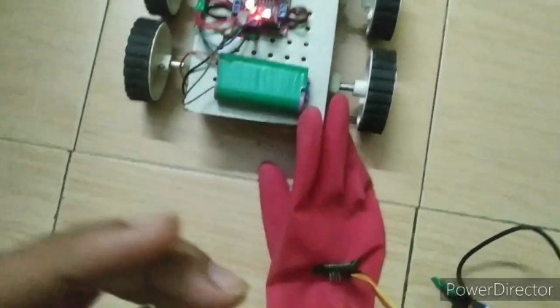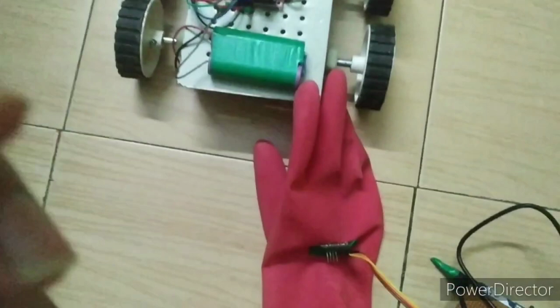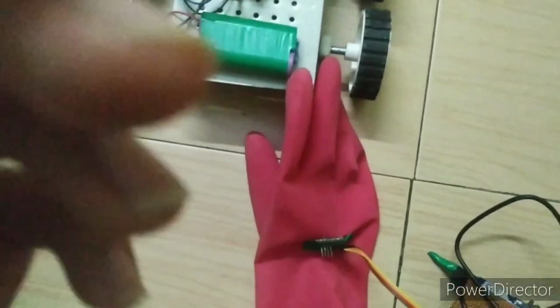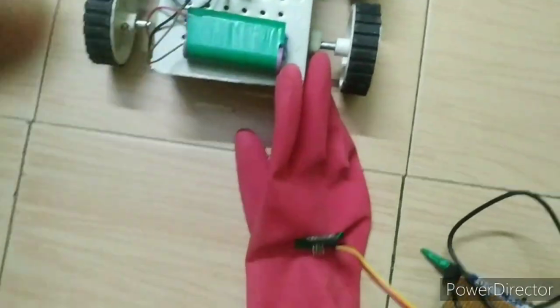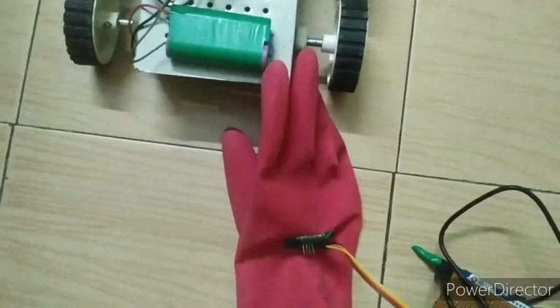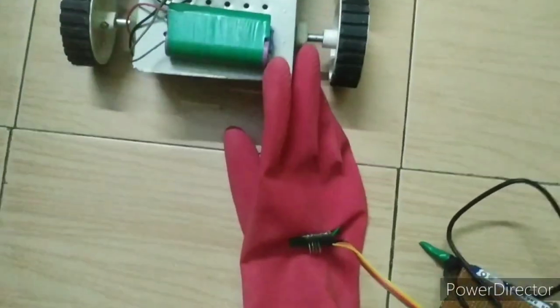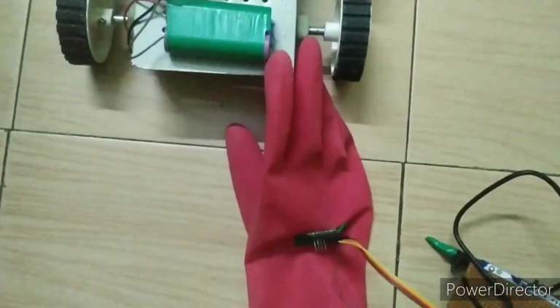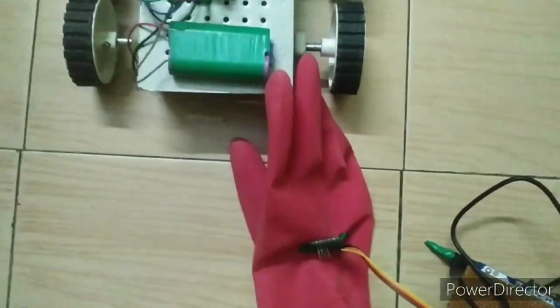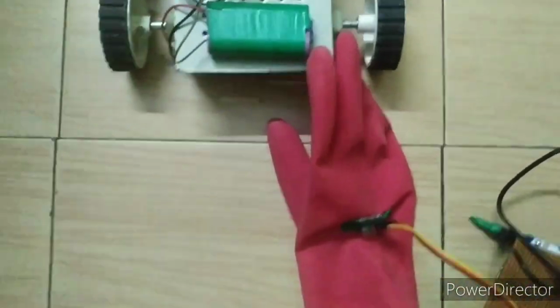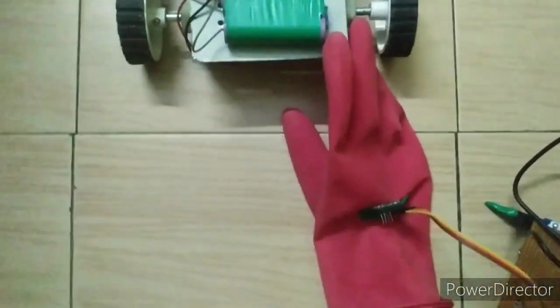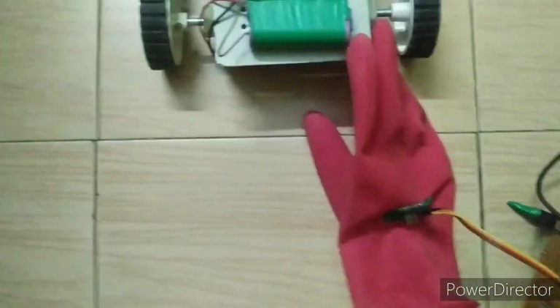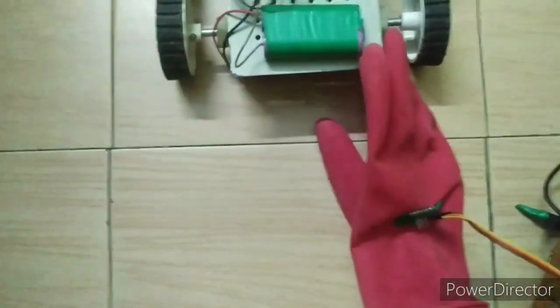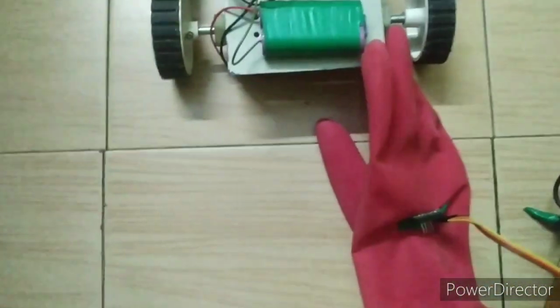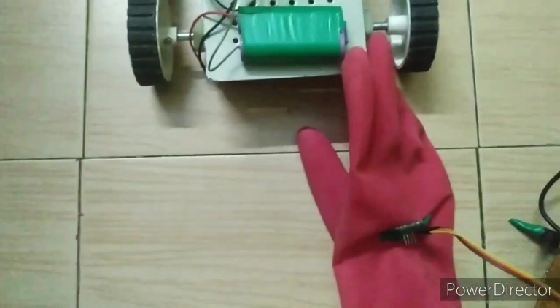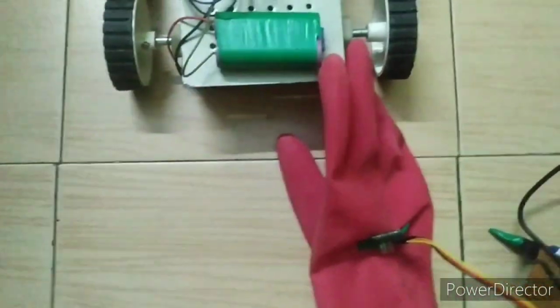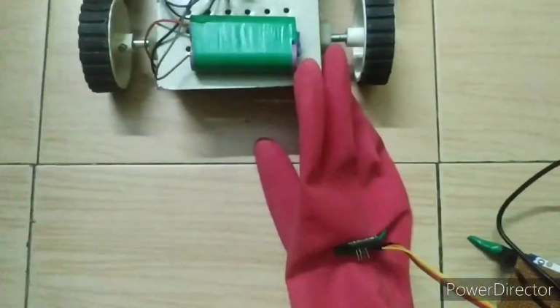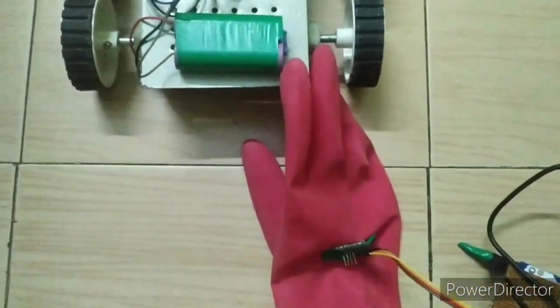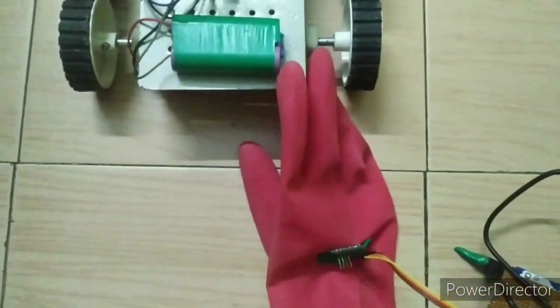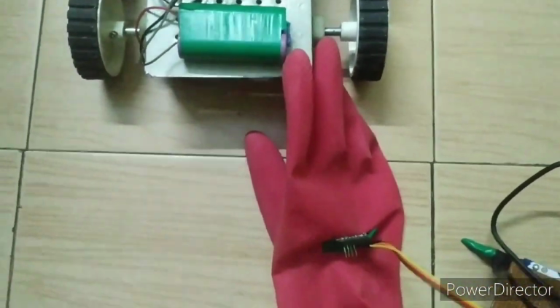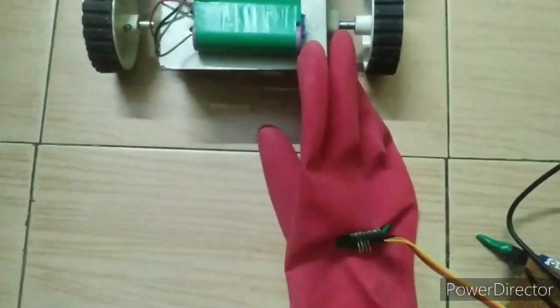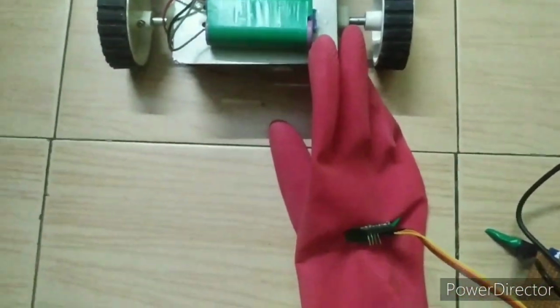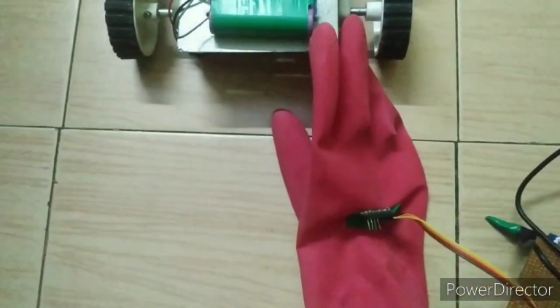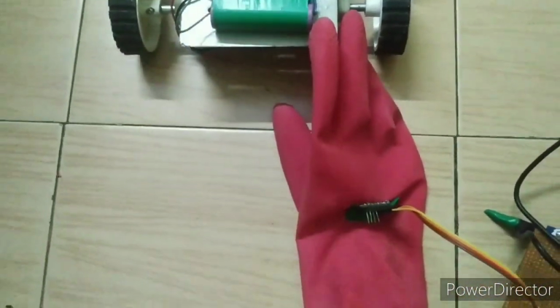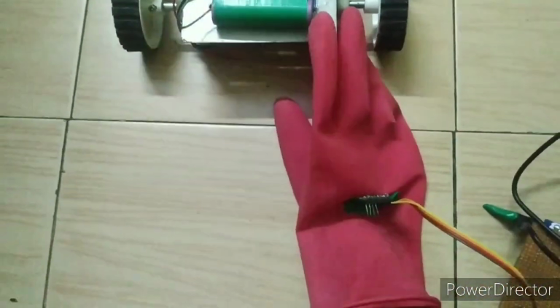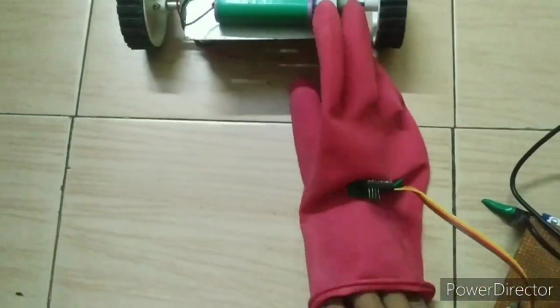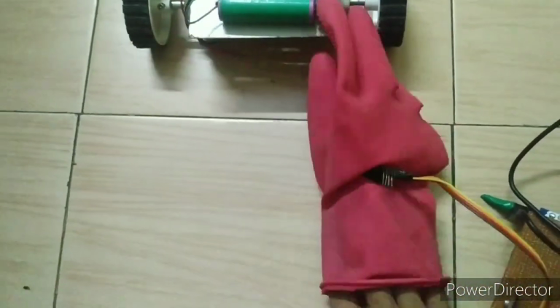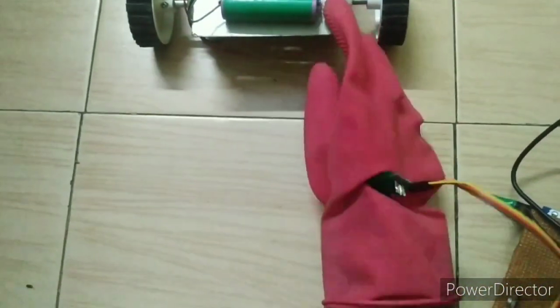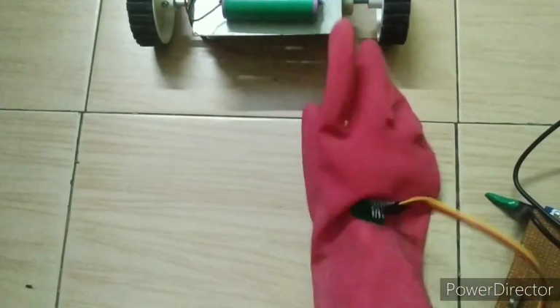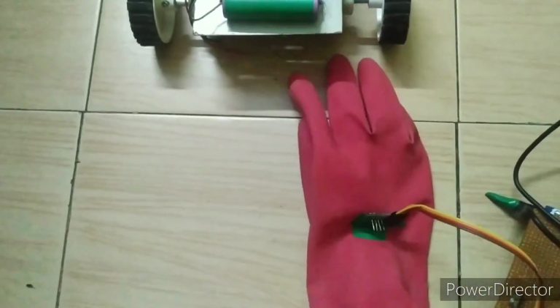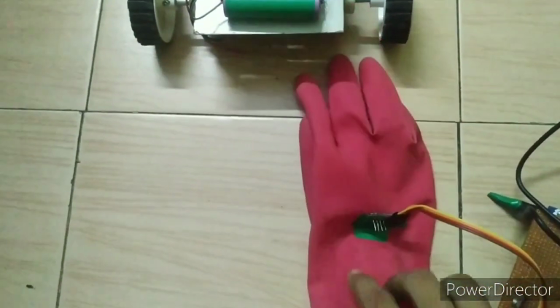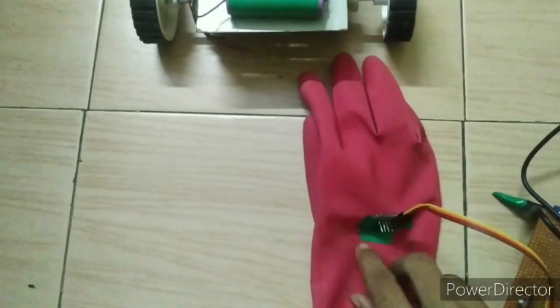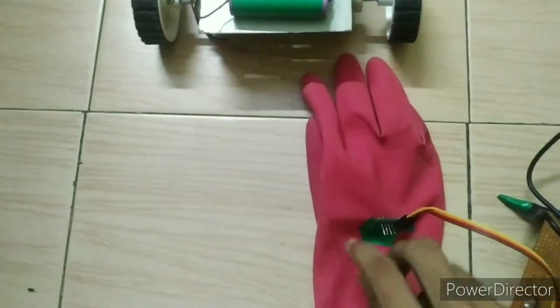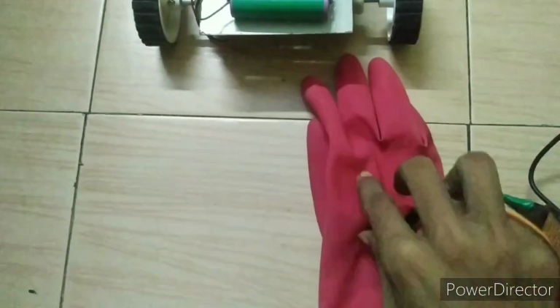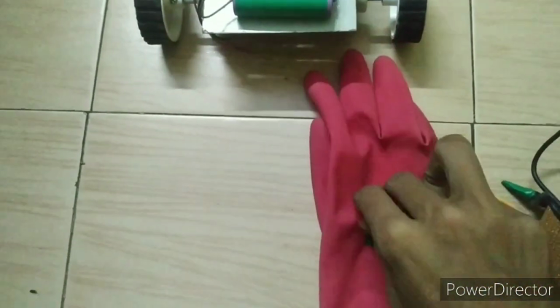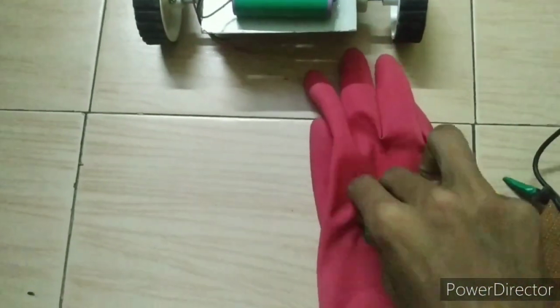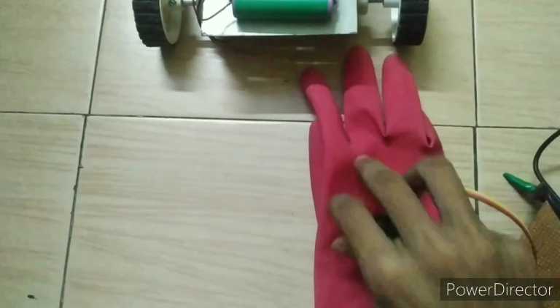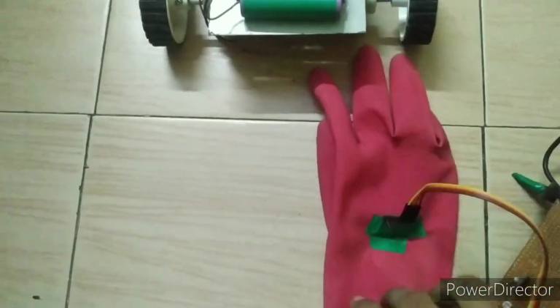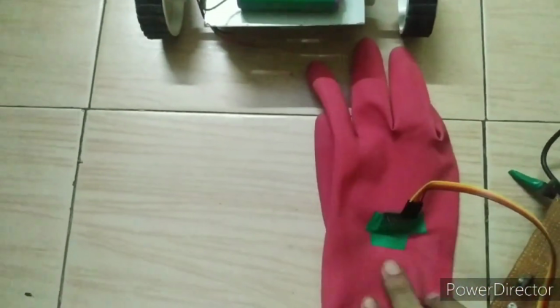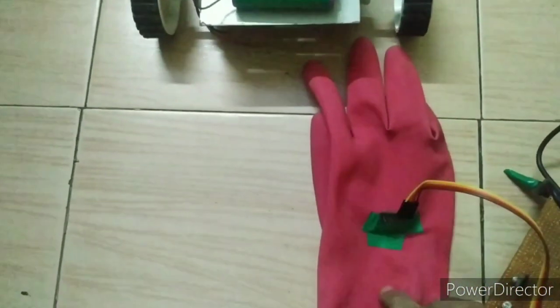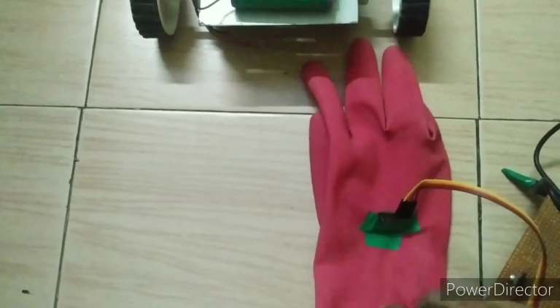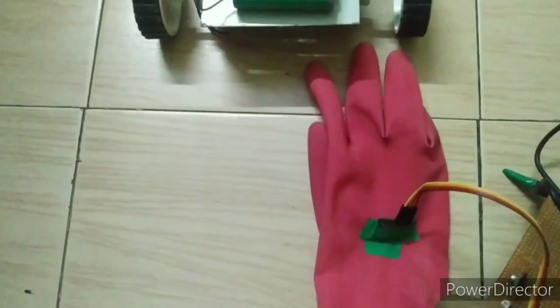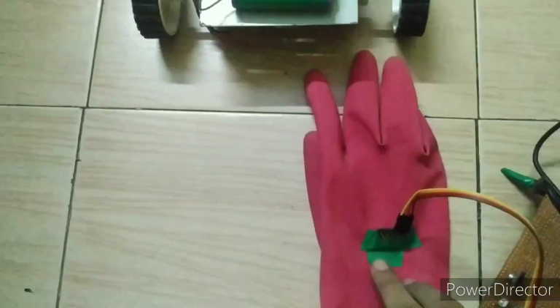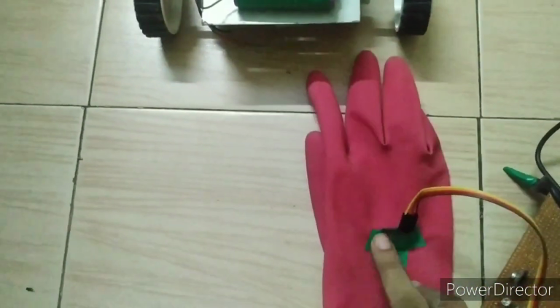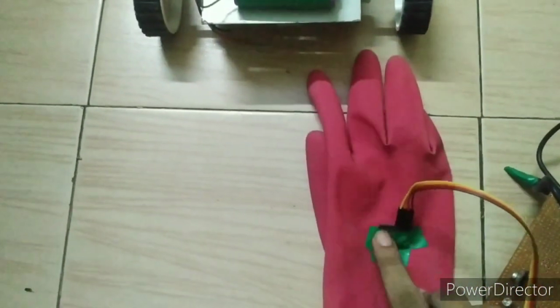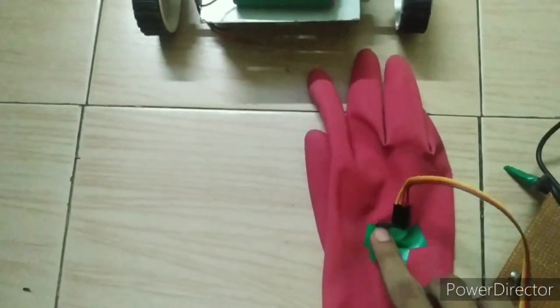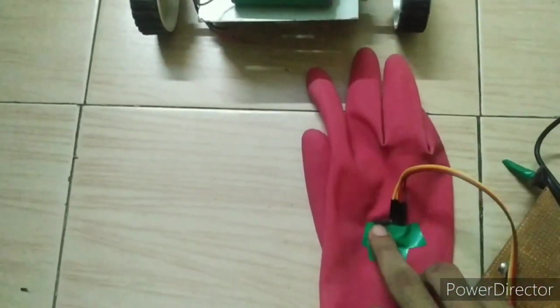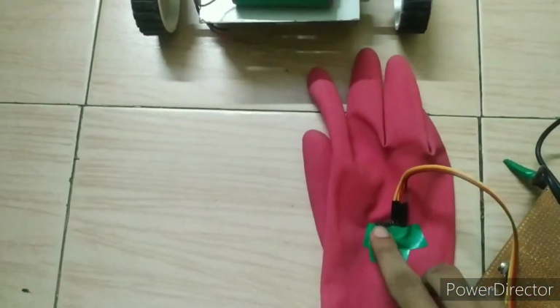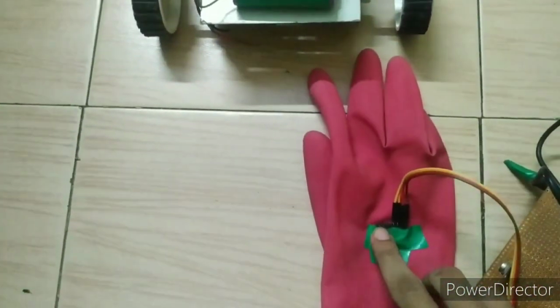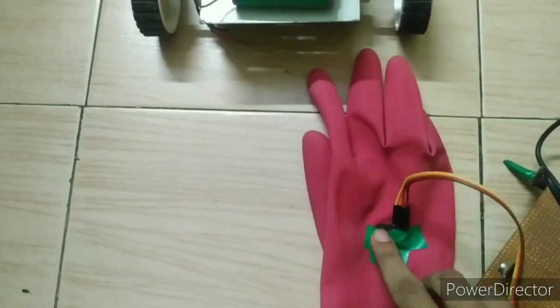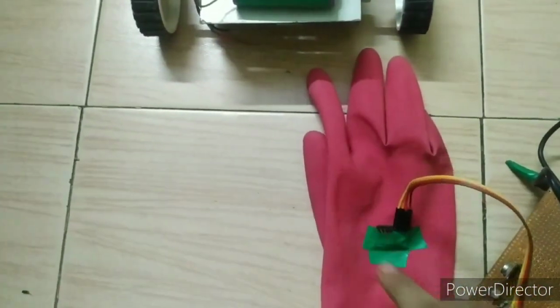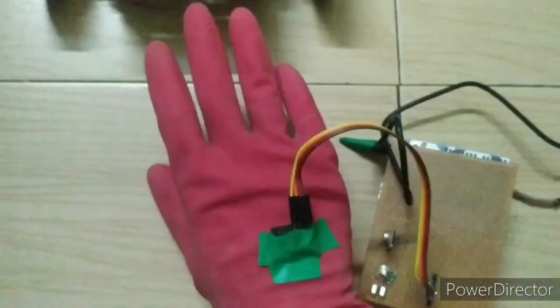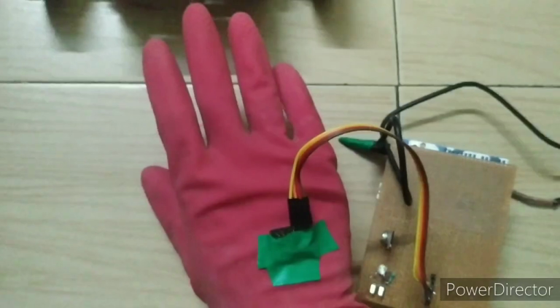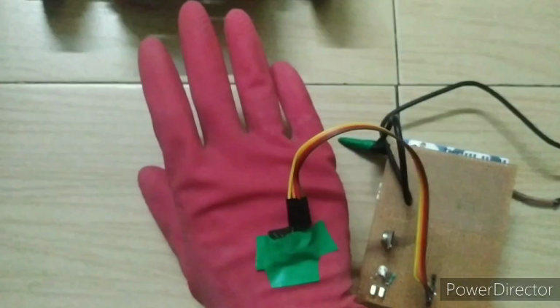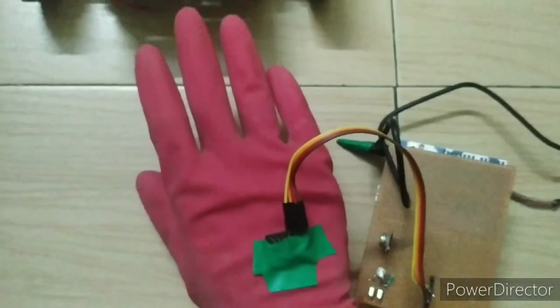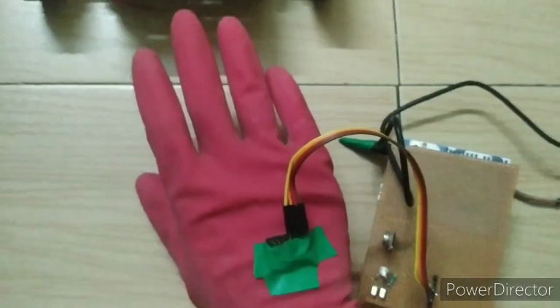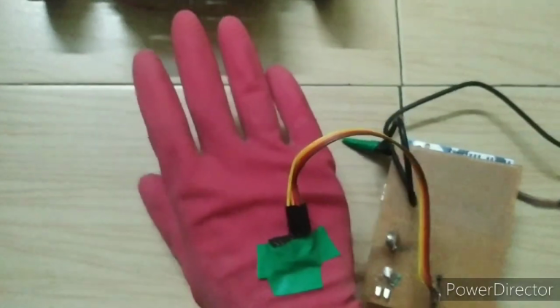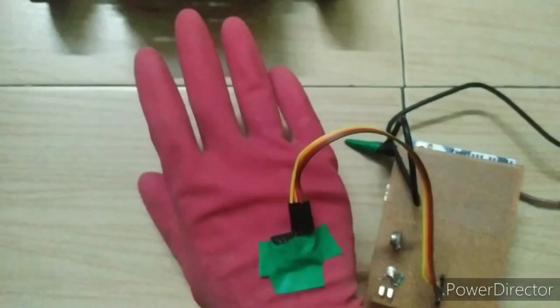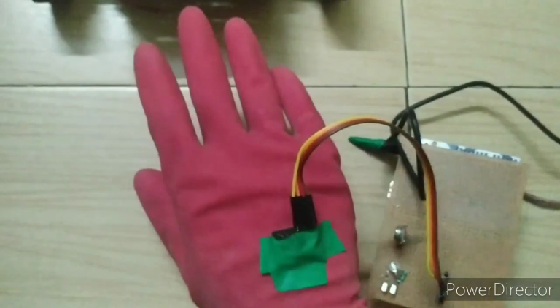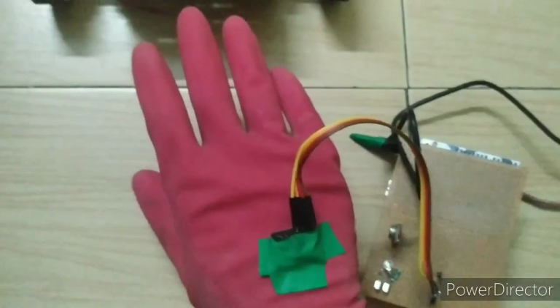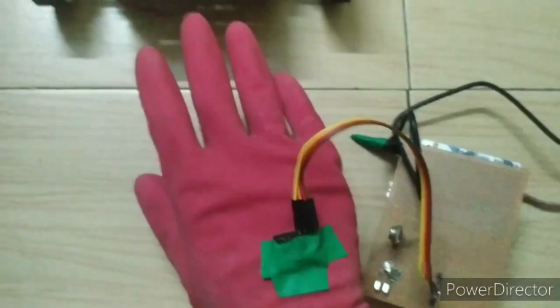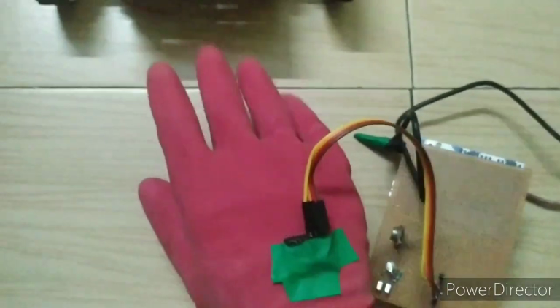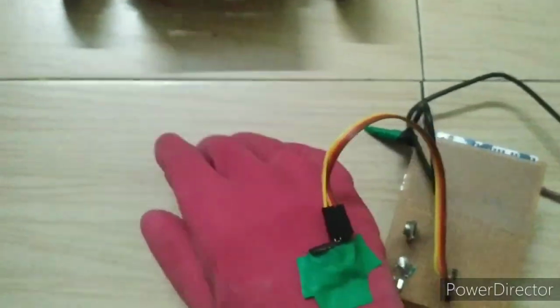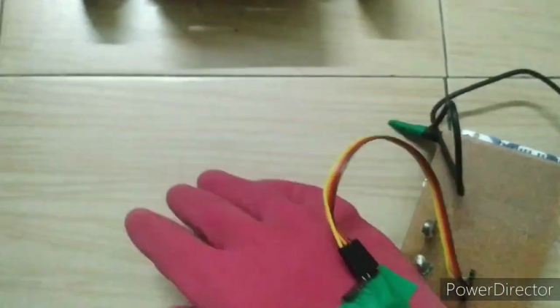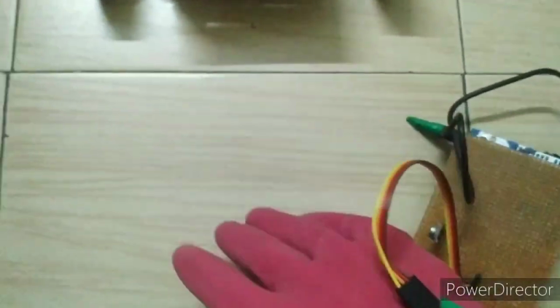I placed my MPU 6050 gyro sensor on a glove for better handling.